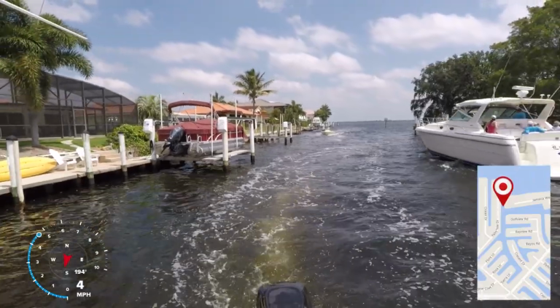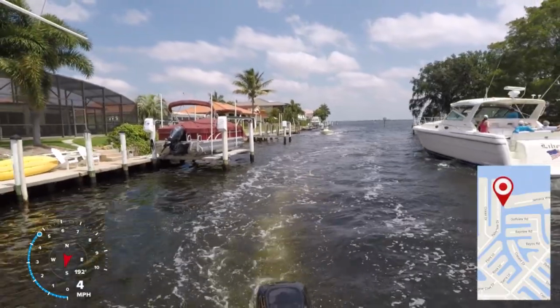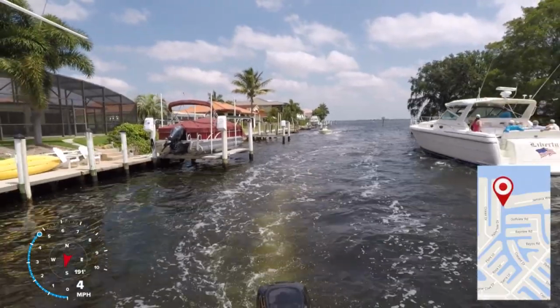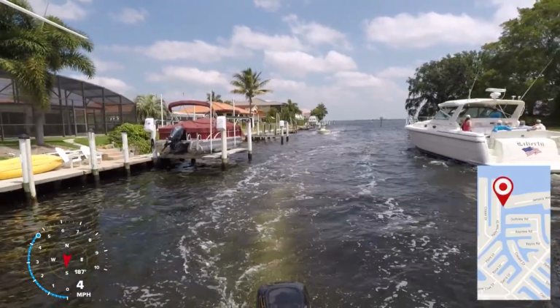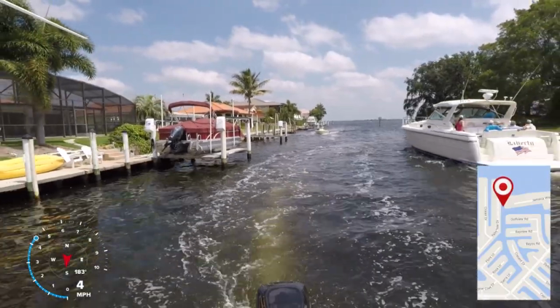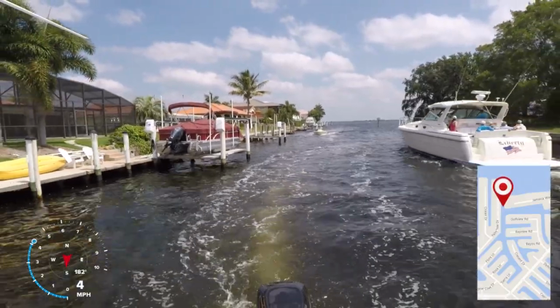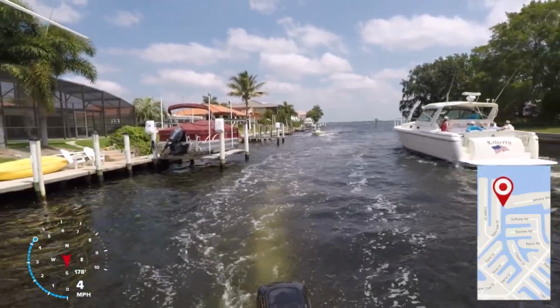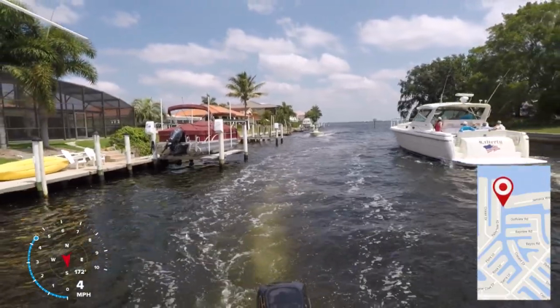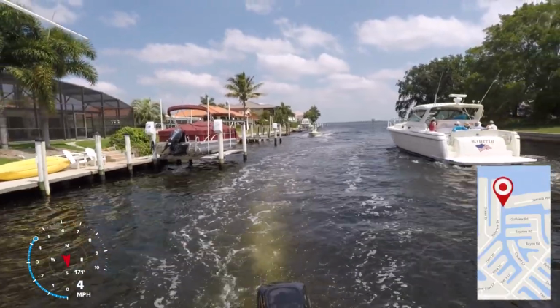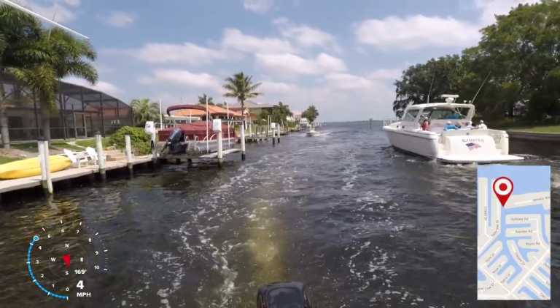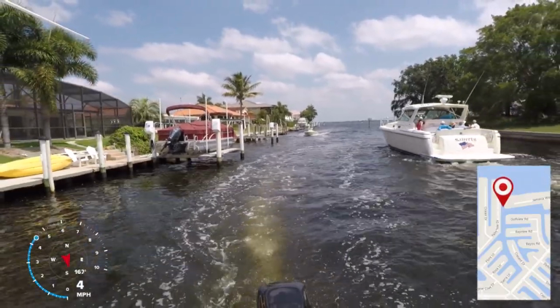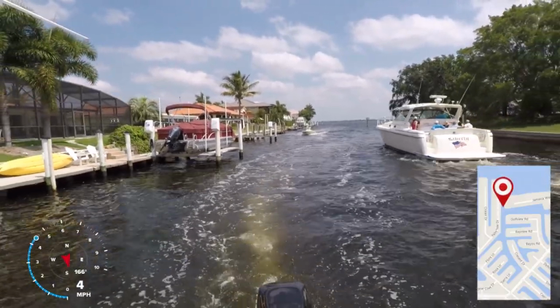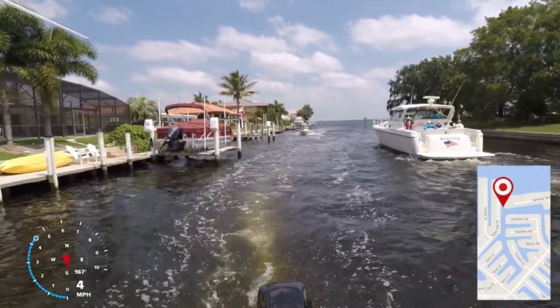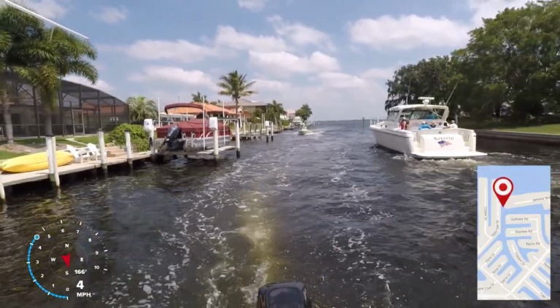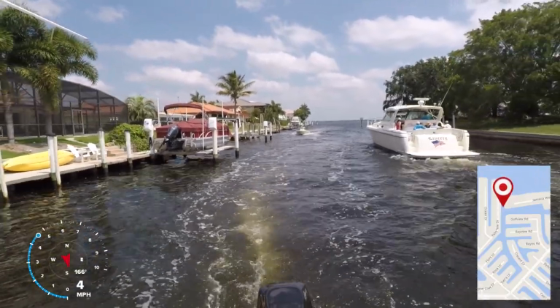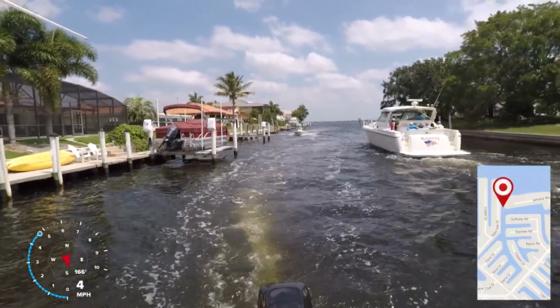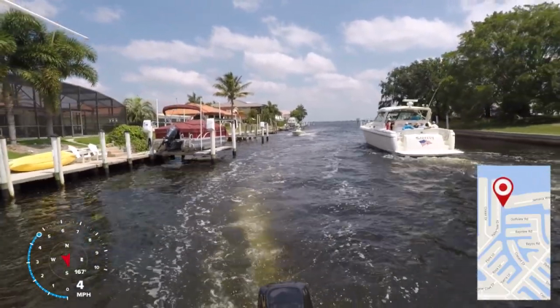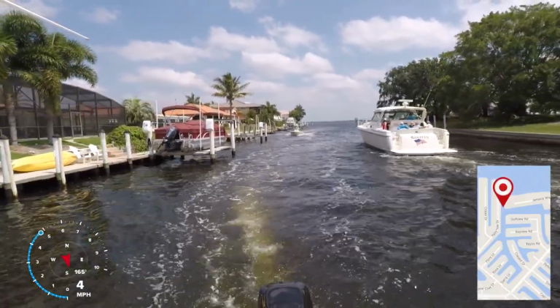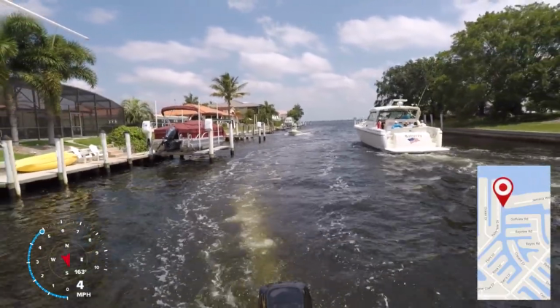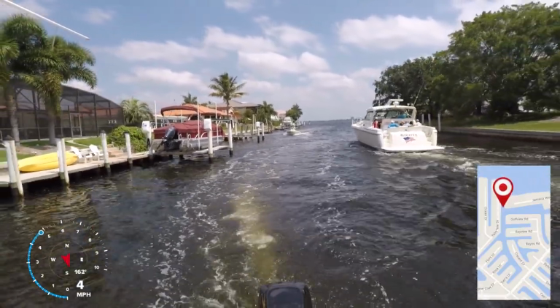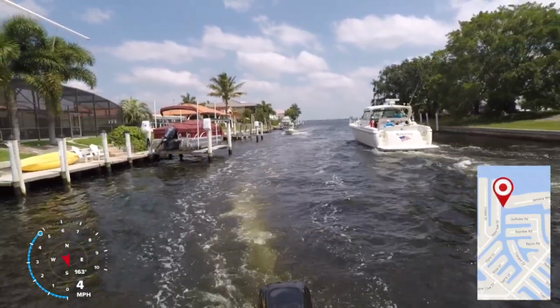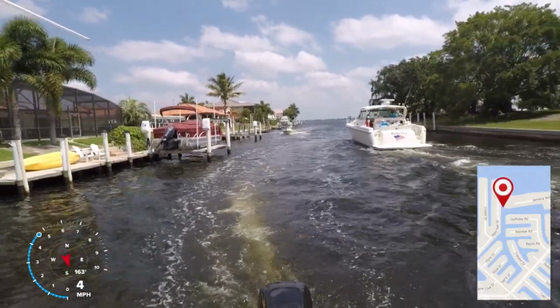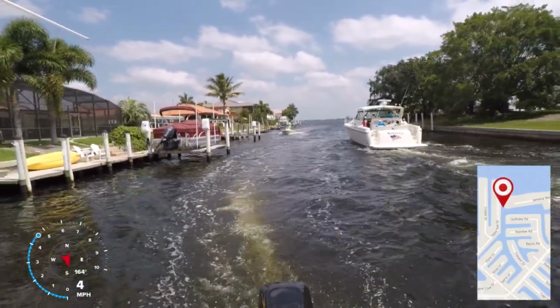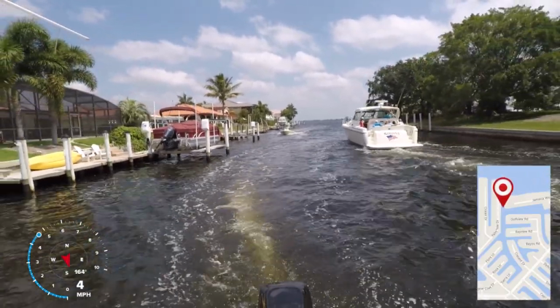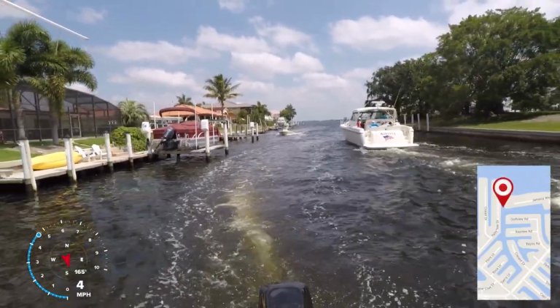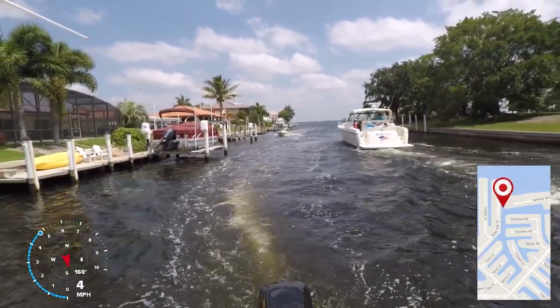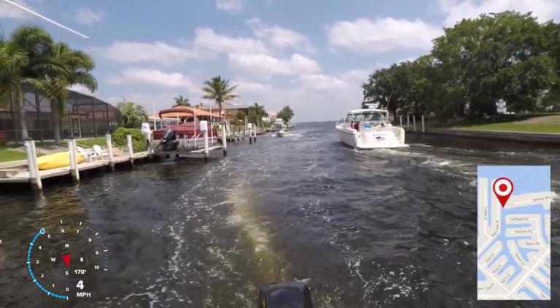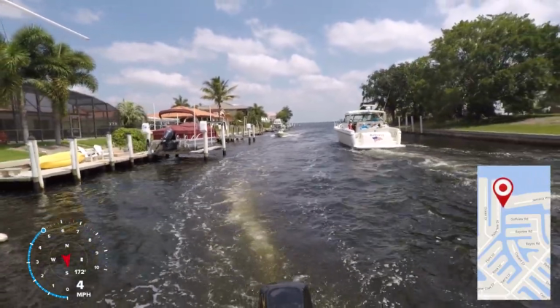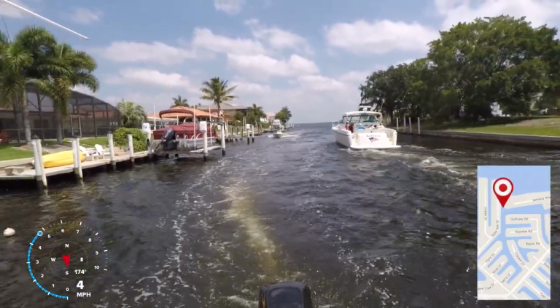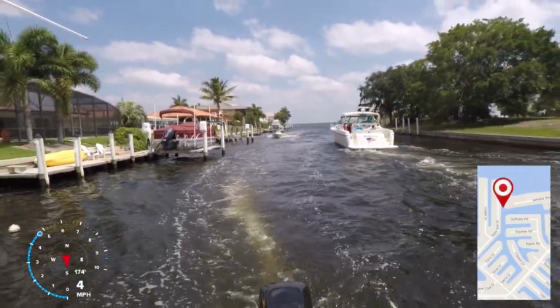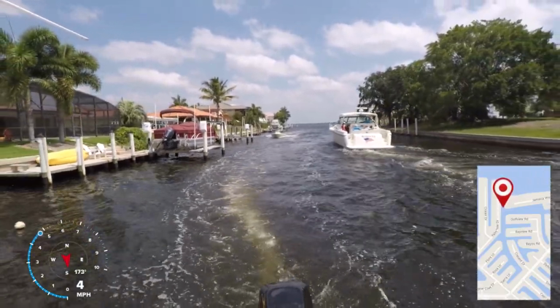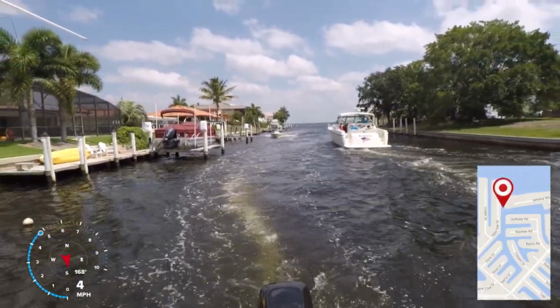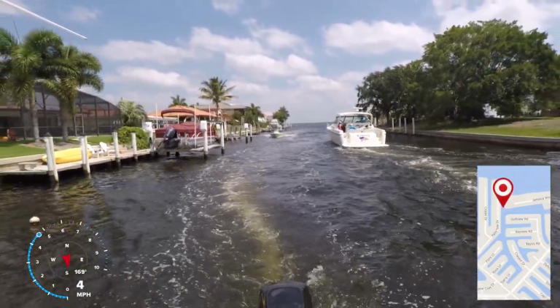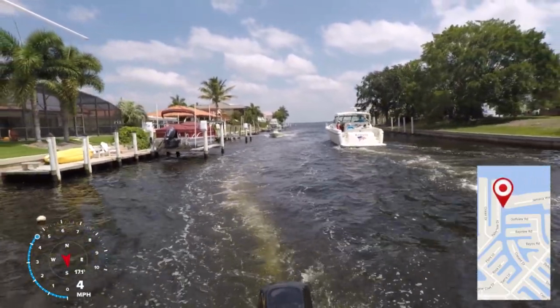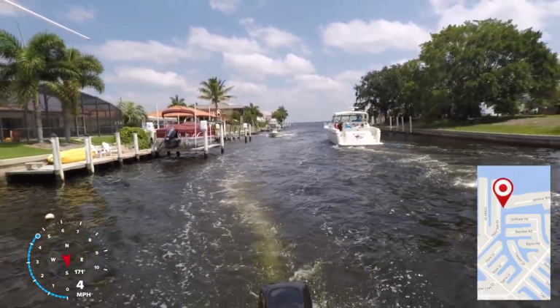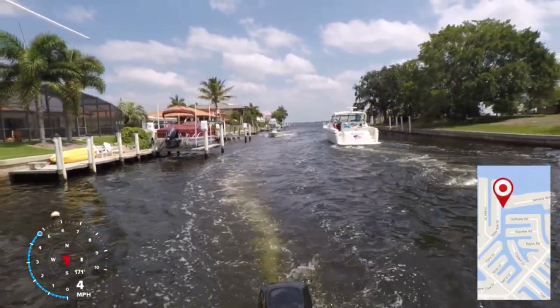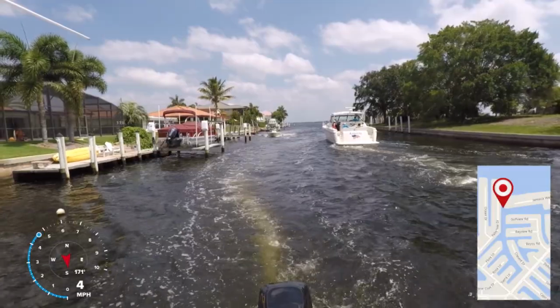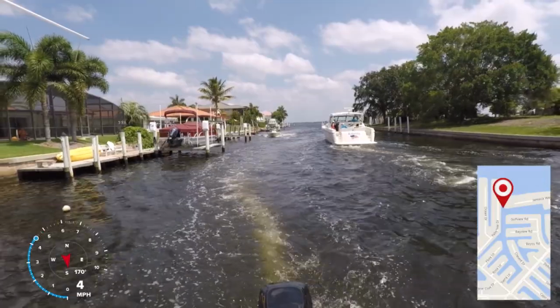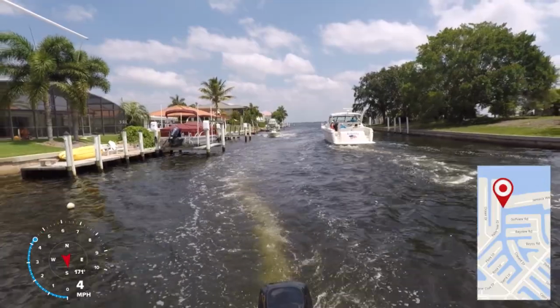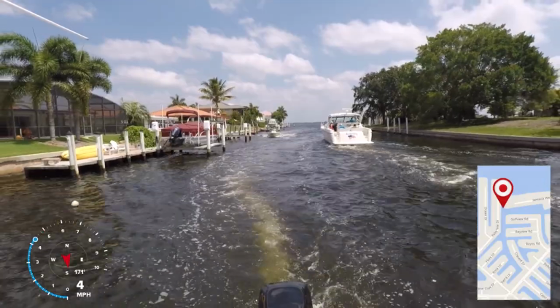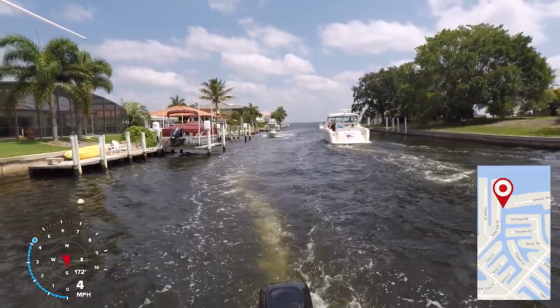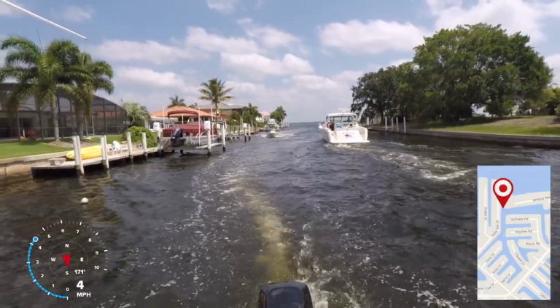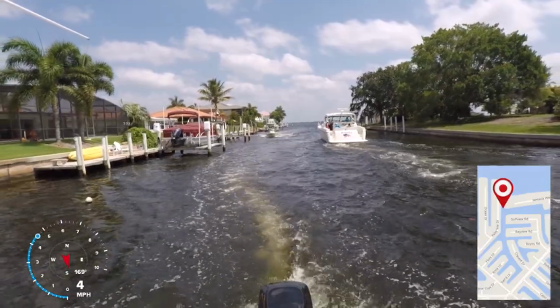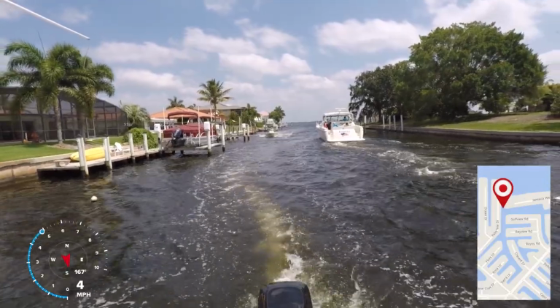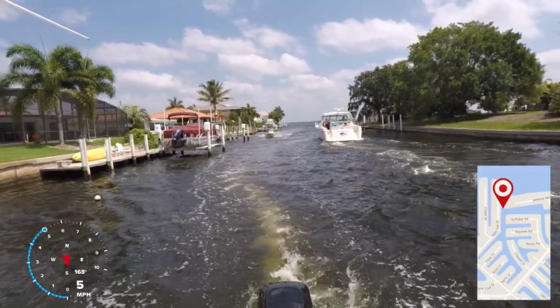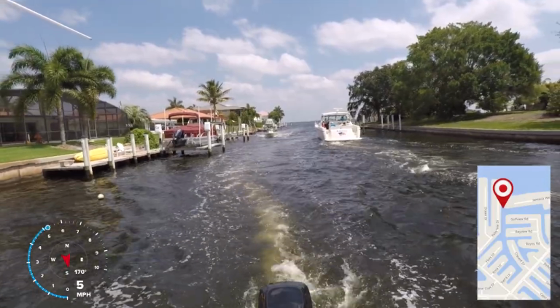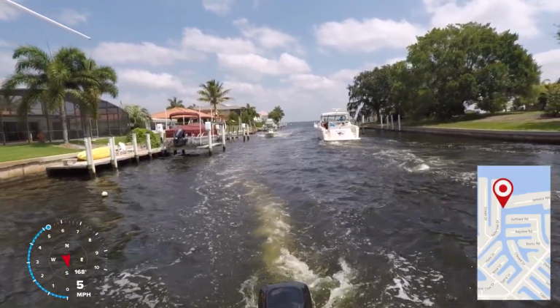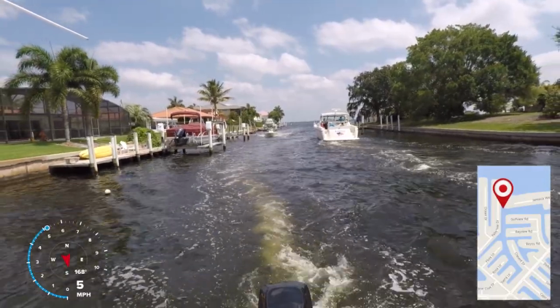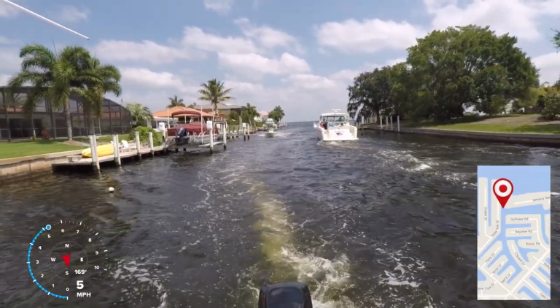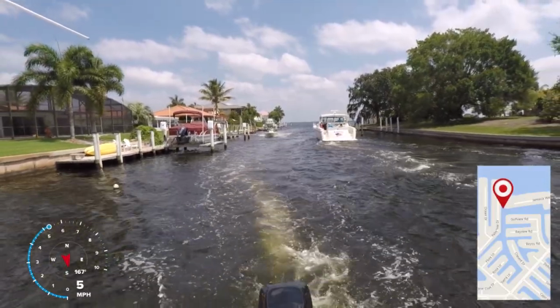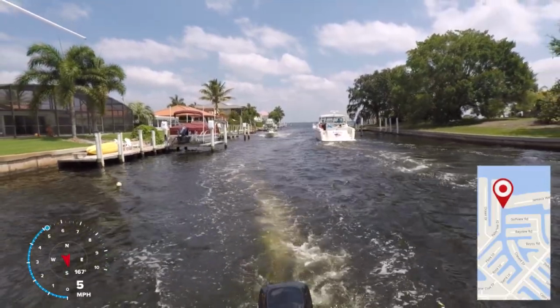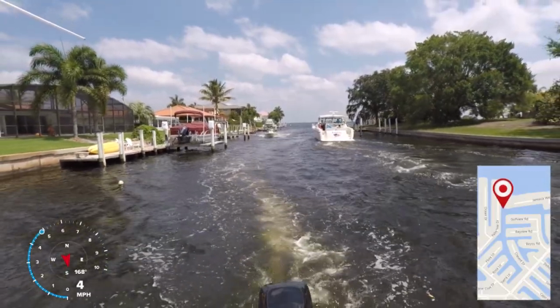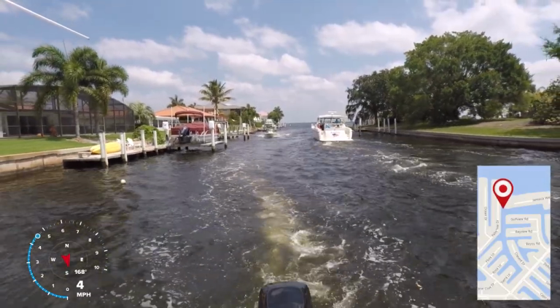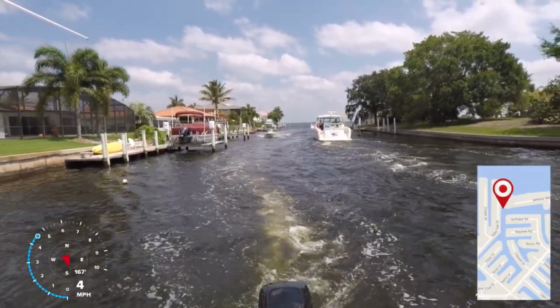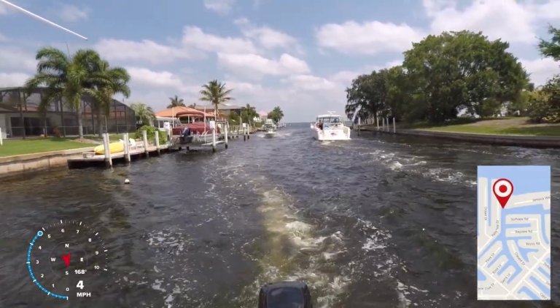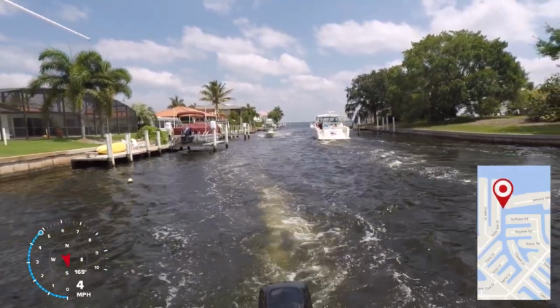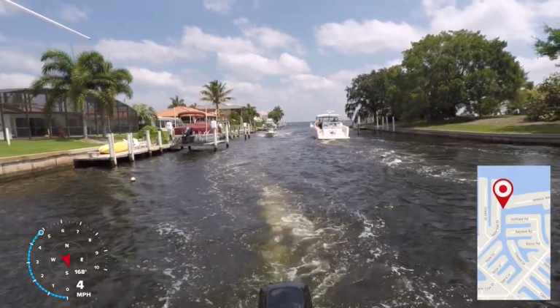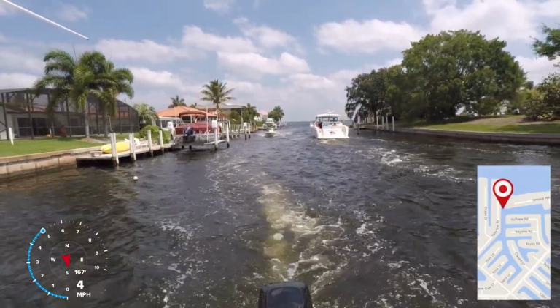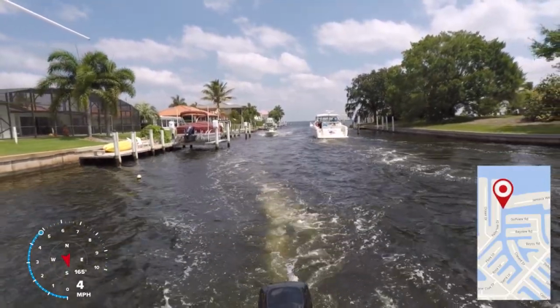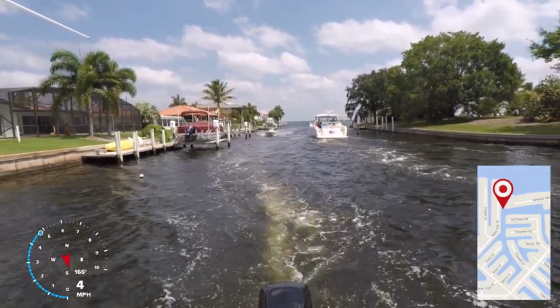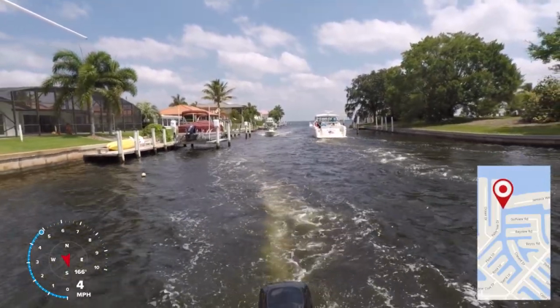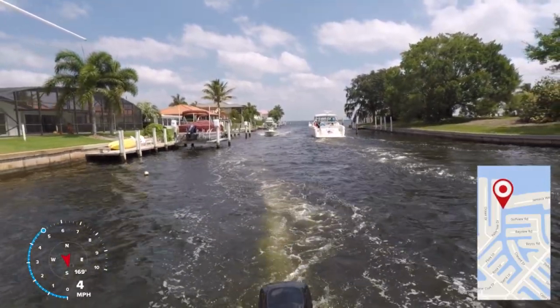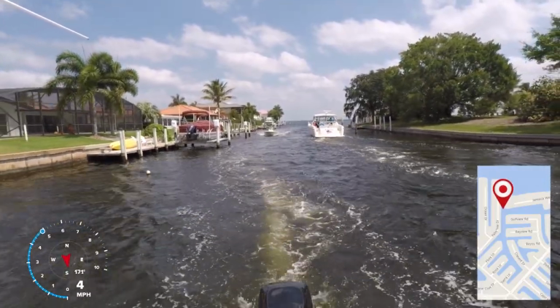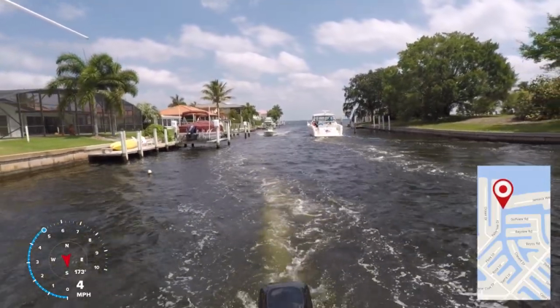As this is the area where all the canals converge, there's a lot of boat traffic. This is also how you get to Punta Gorda Isles Yacht Club.